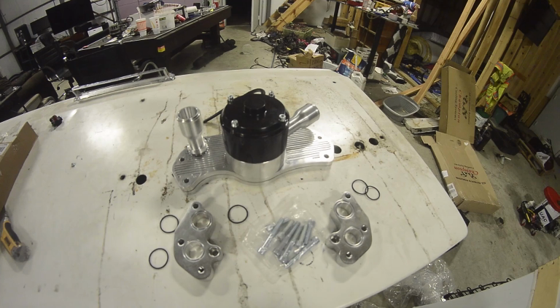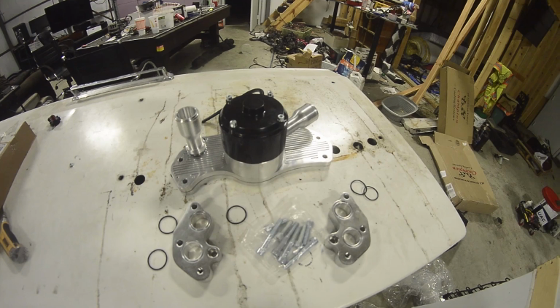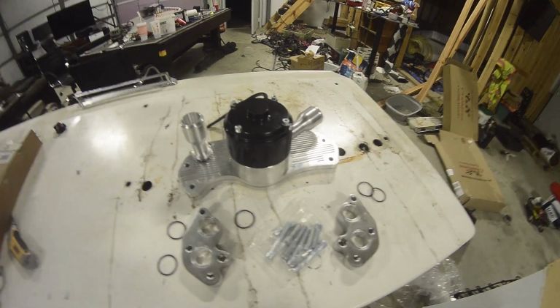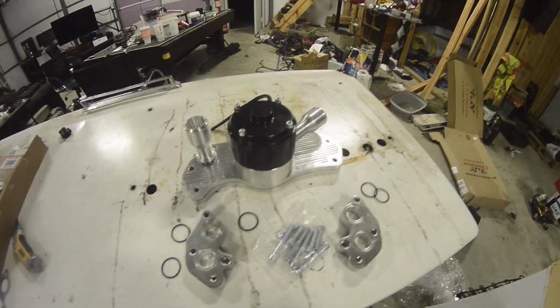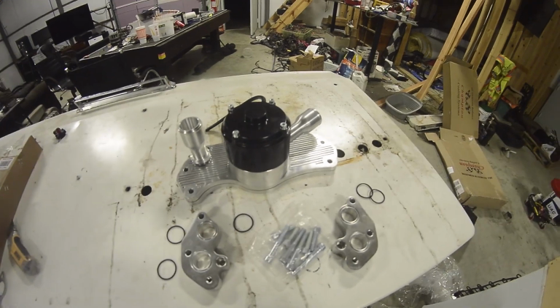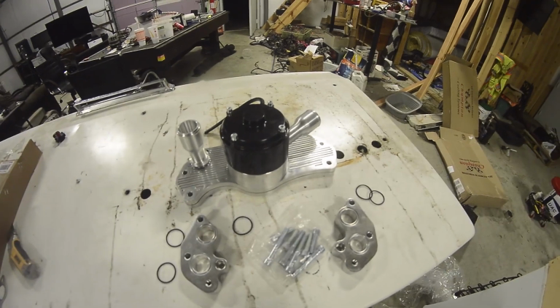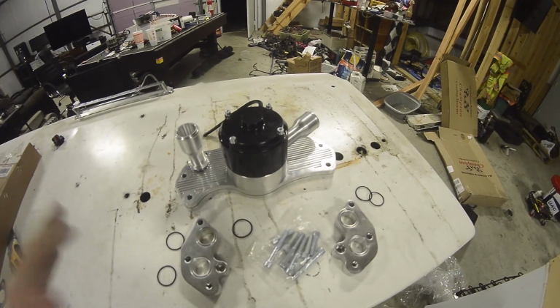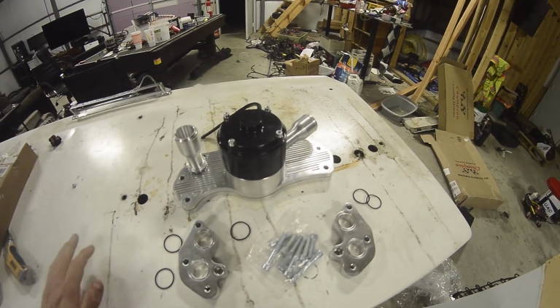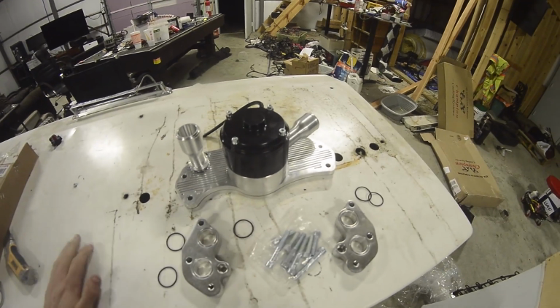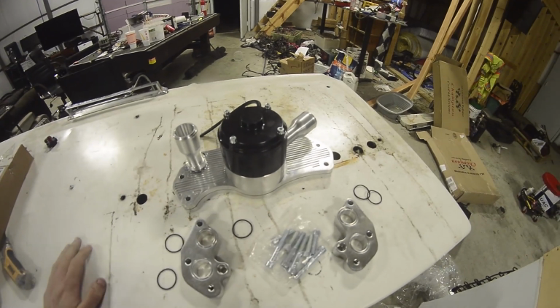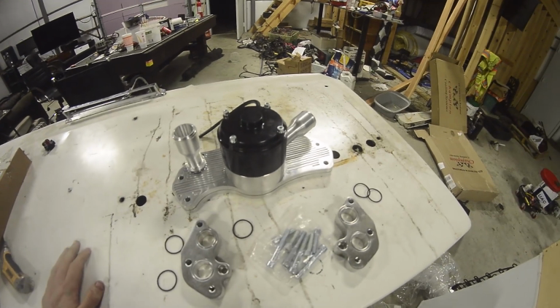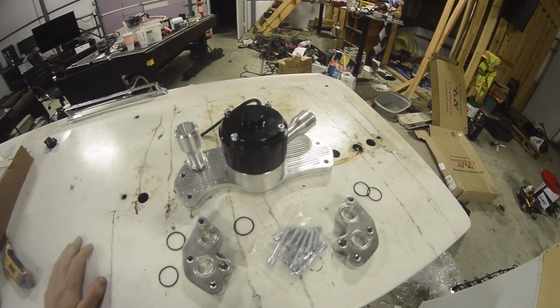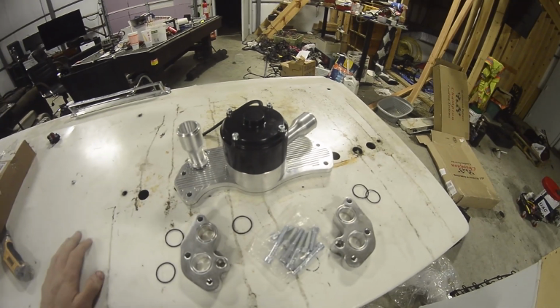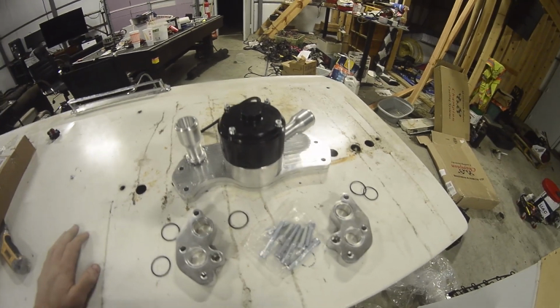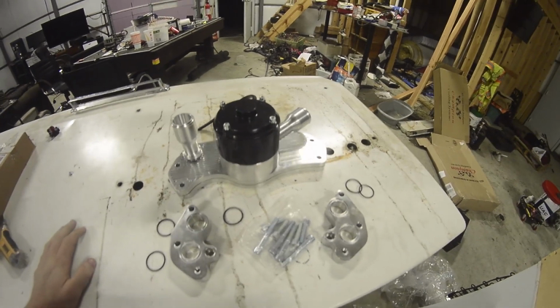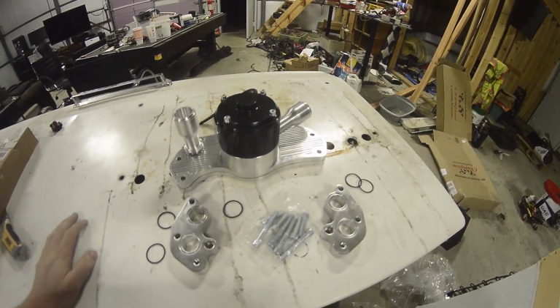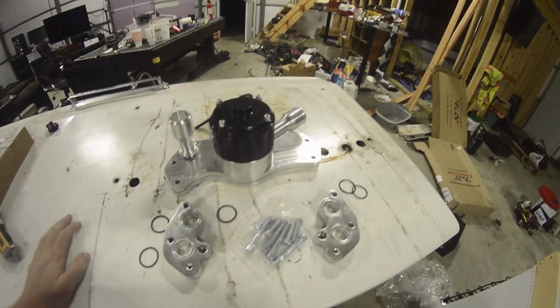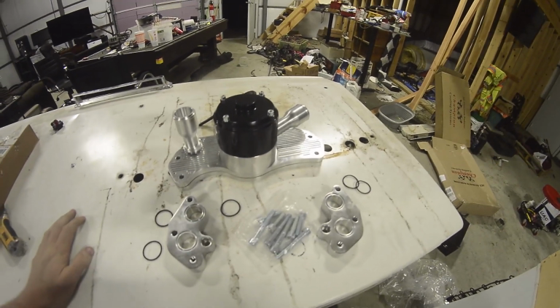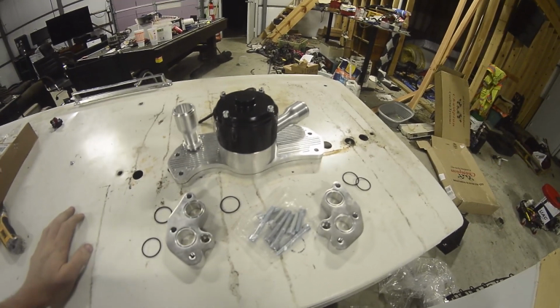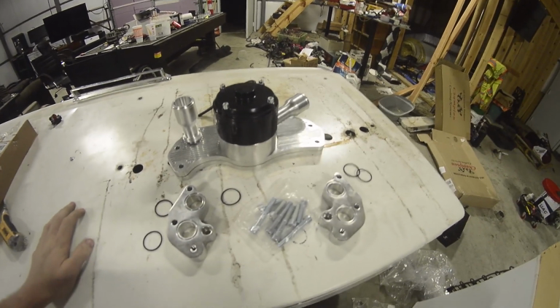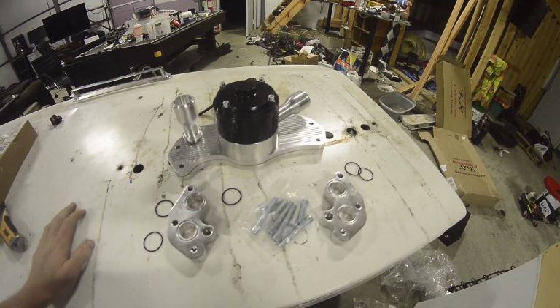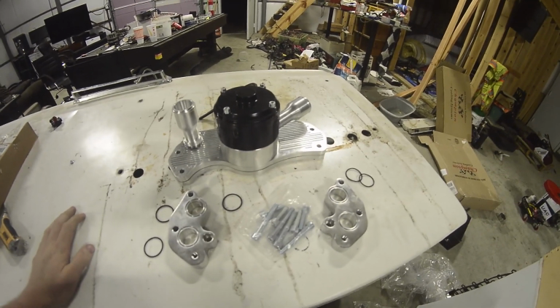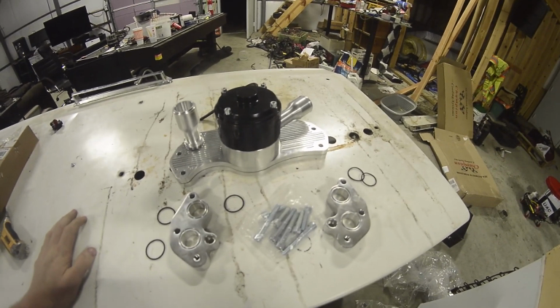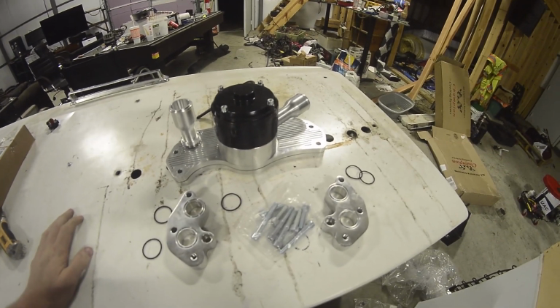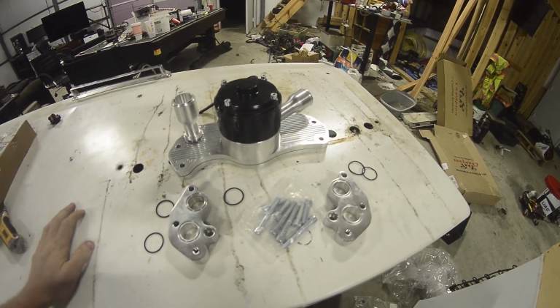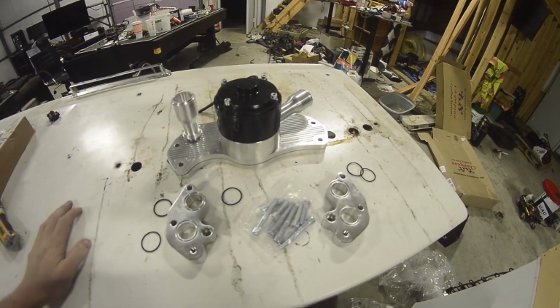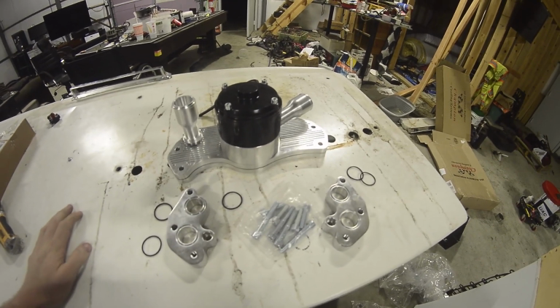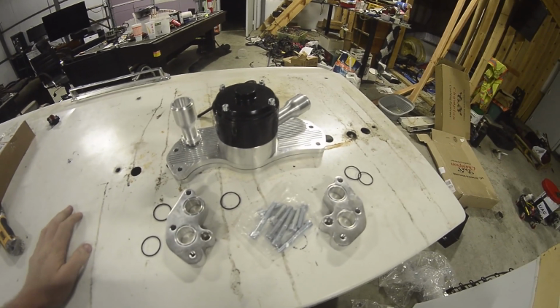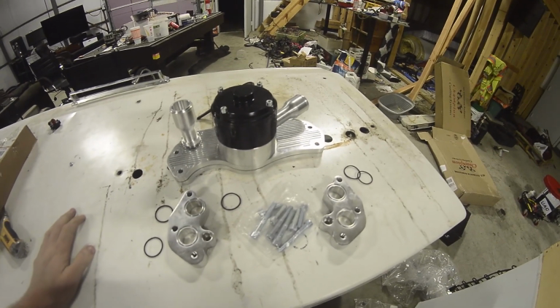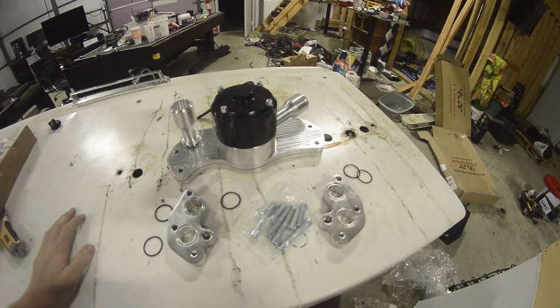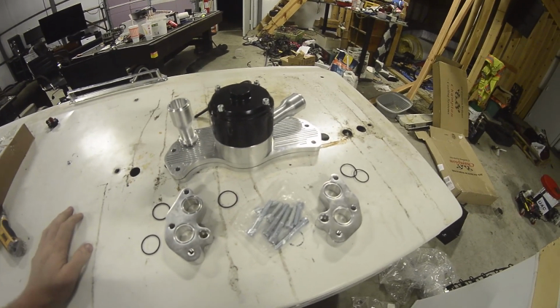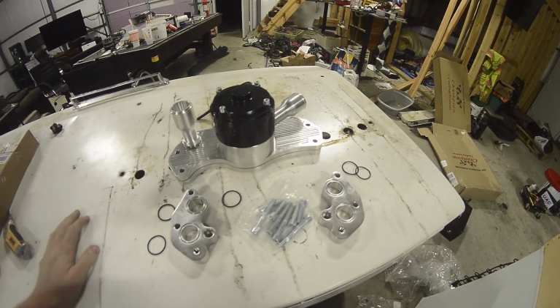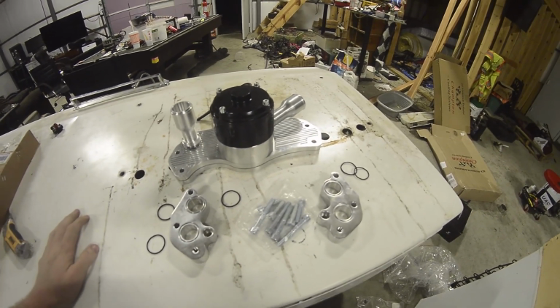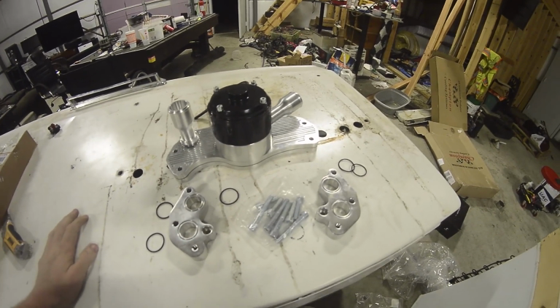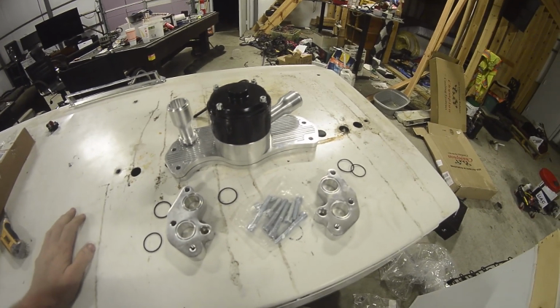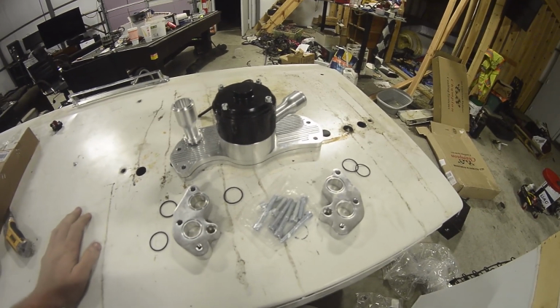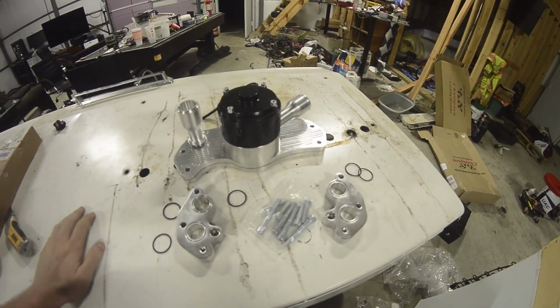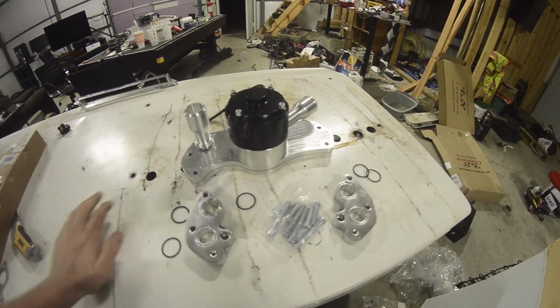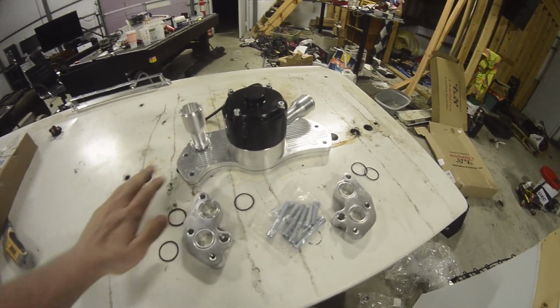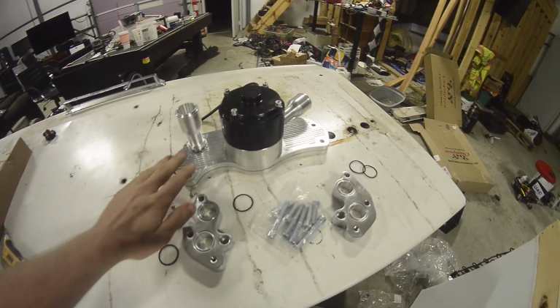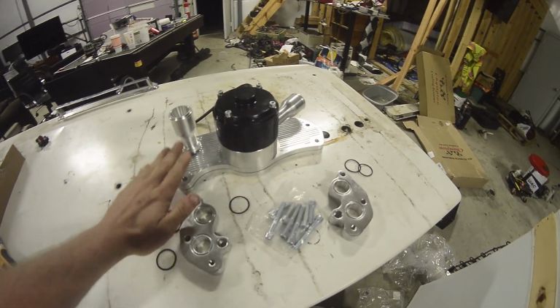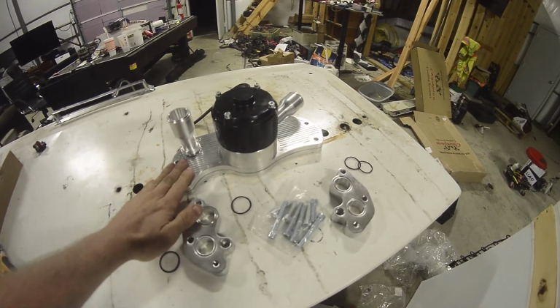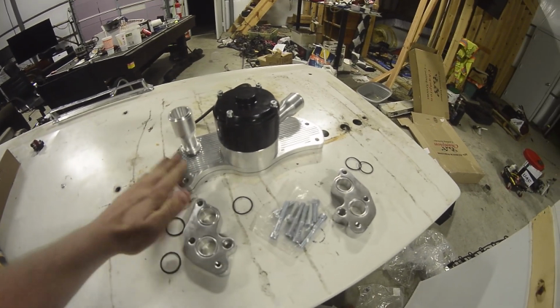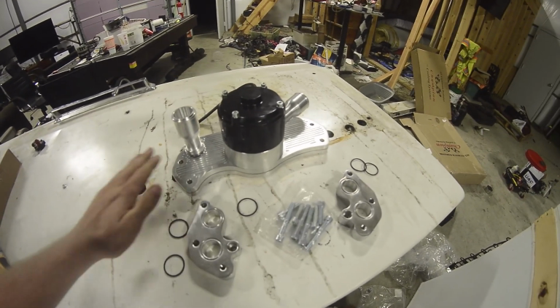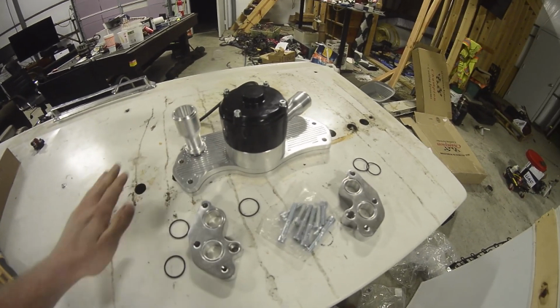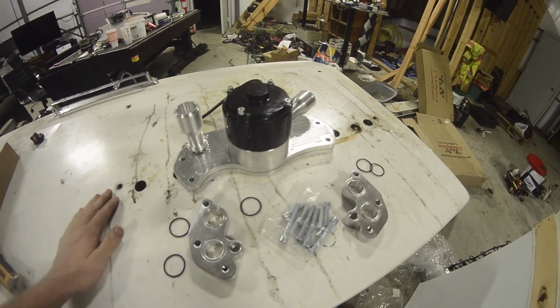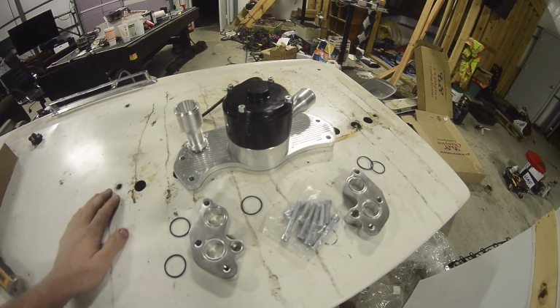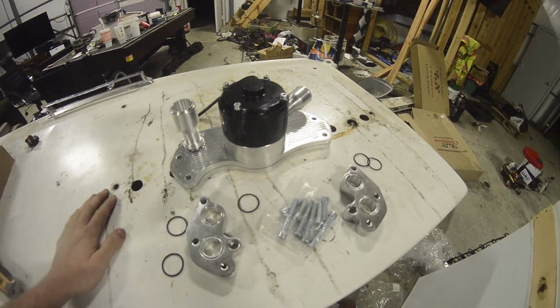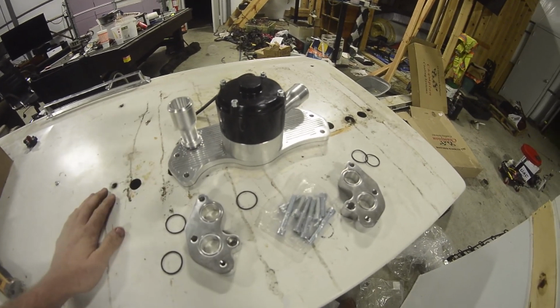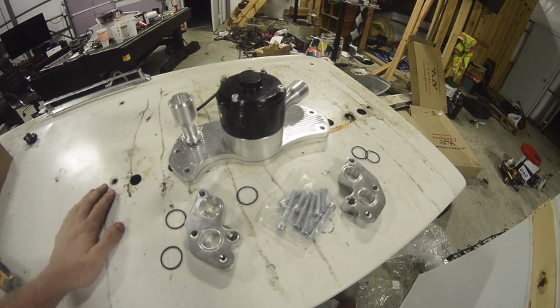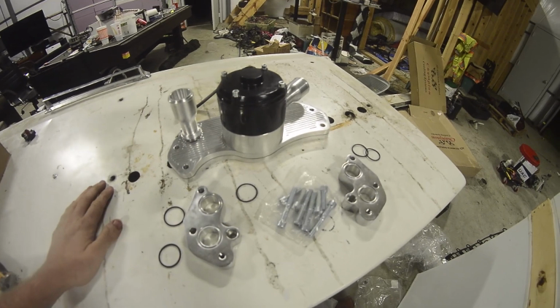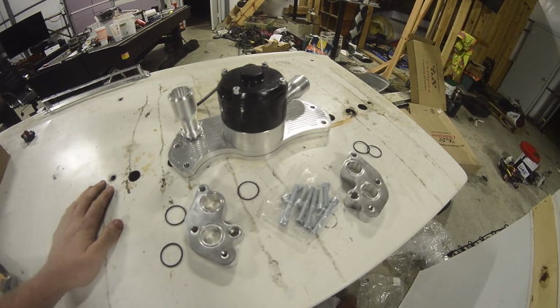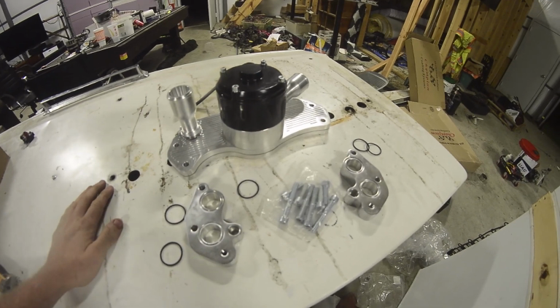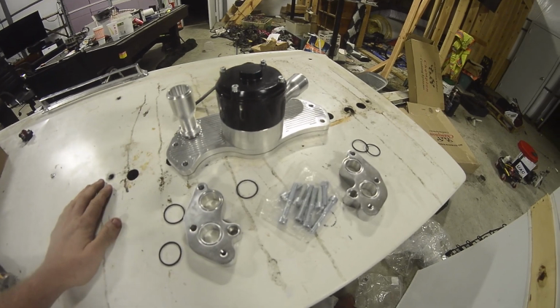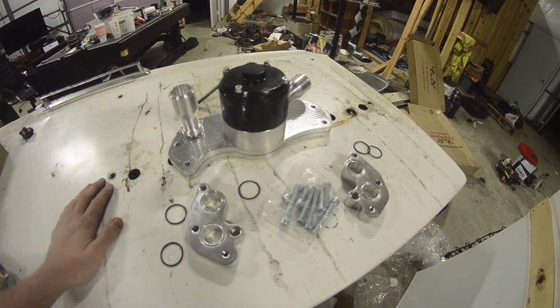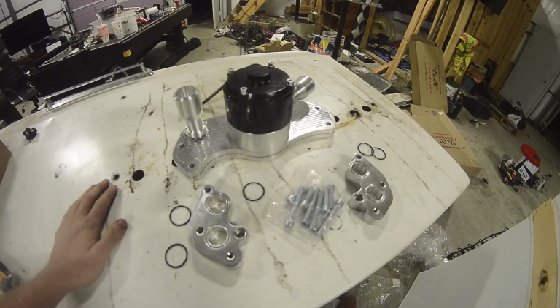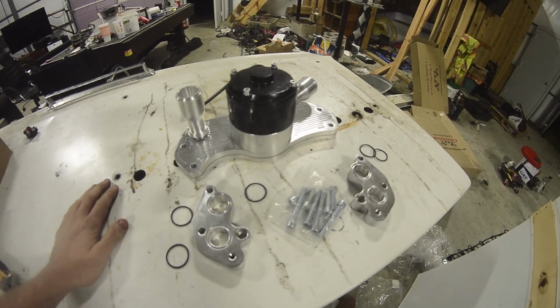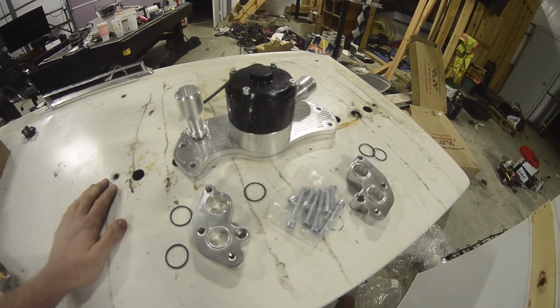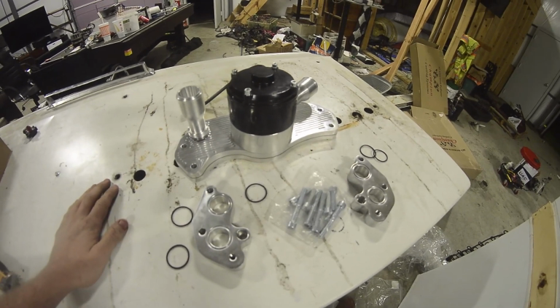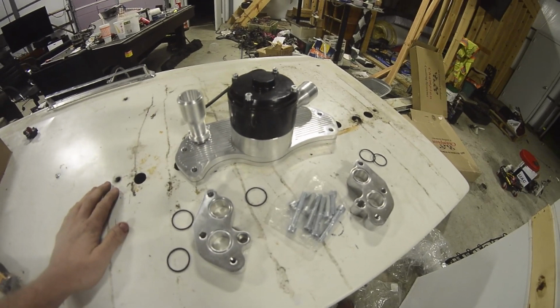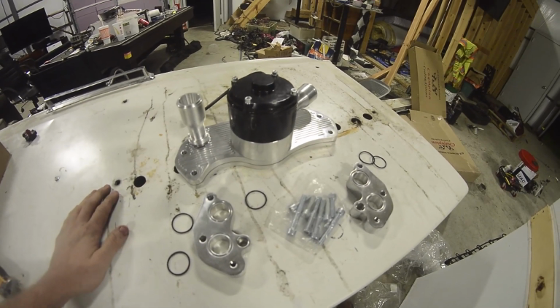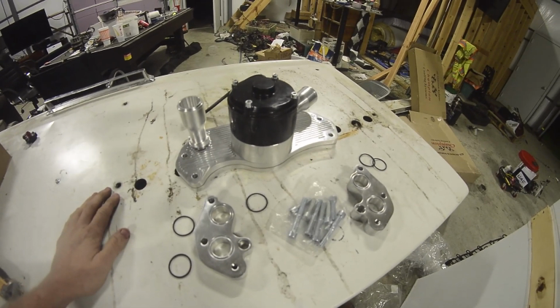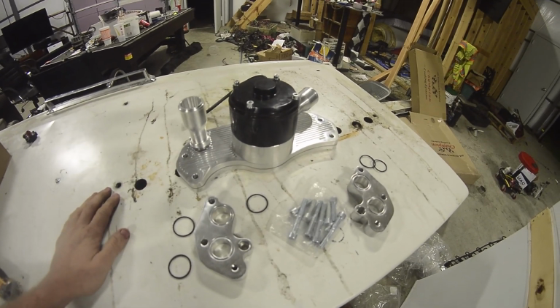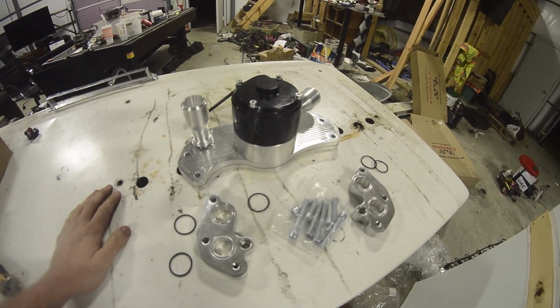Hey everybody, this is going to be my review of the Speedmaster LS-style electric water pump.